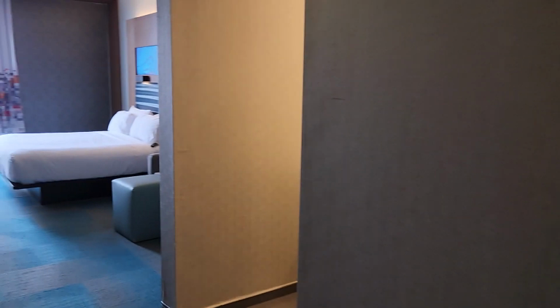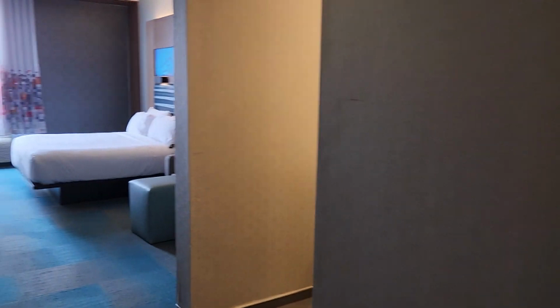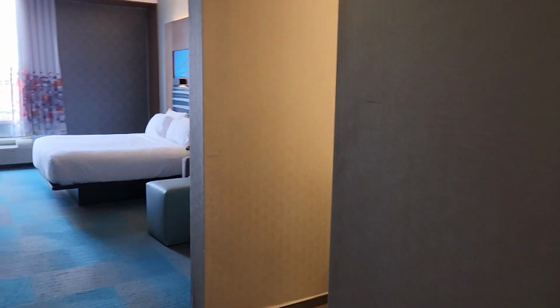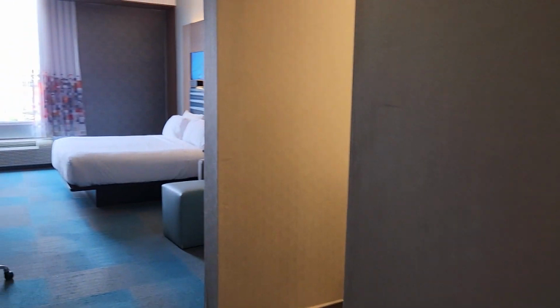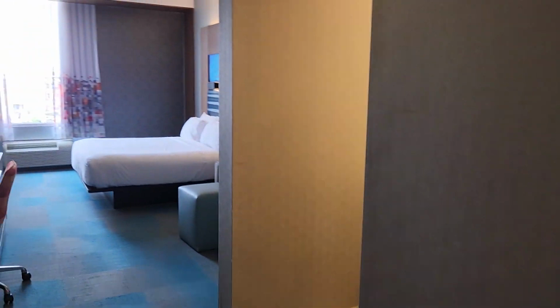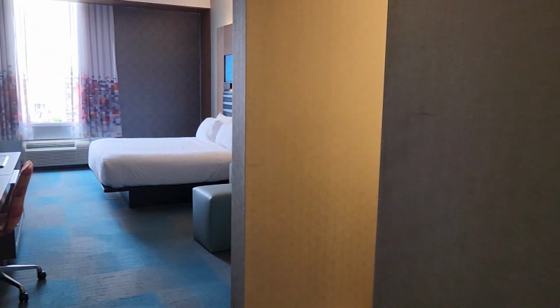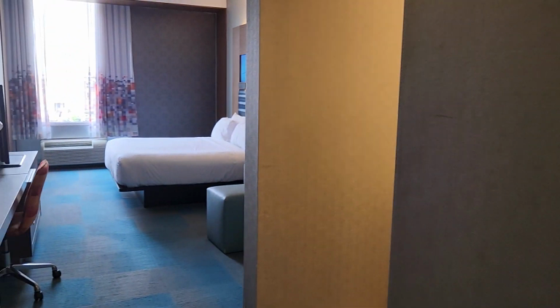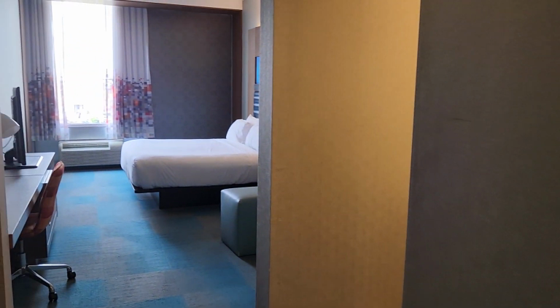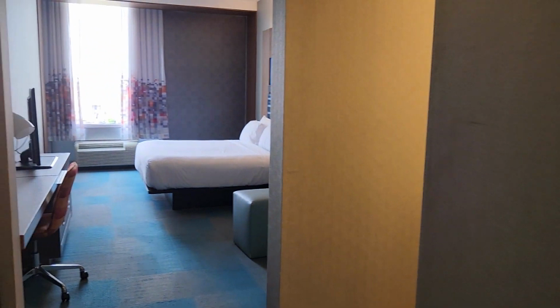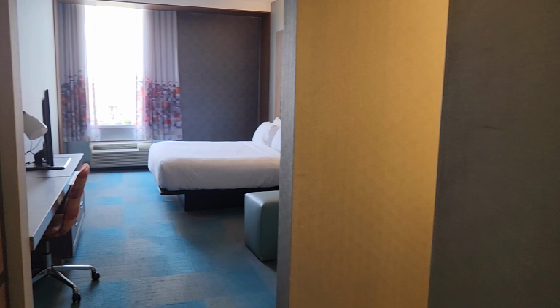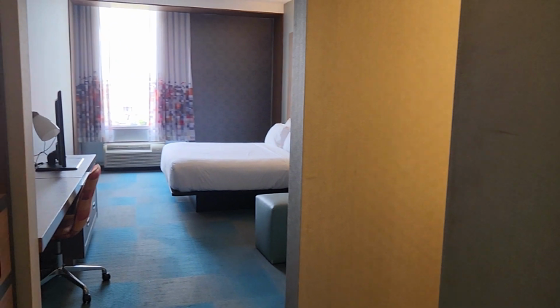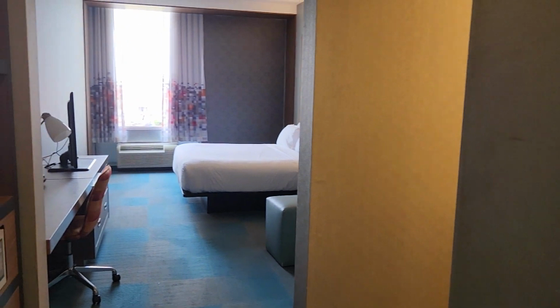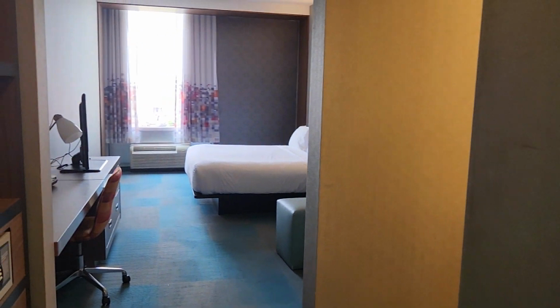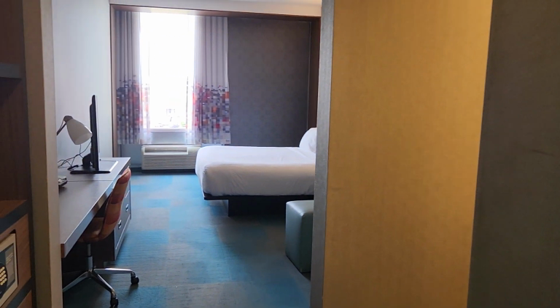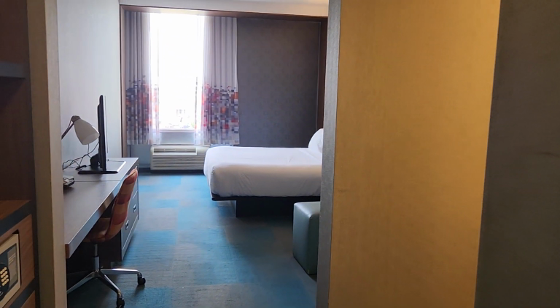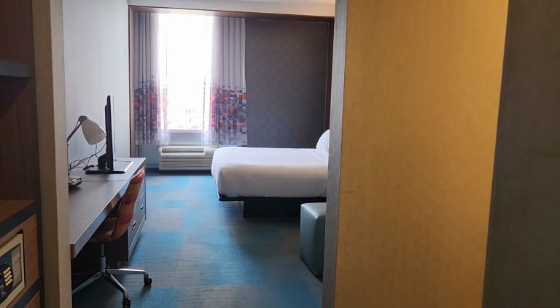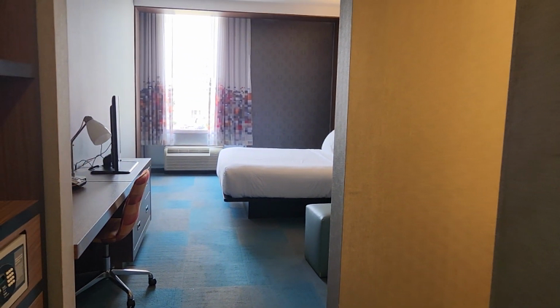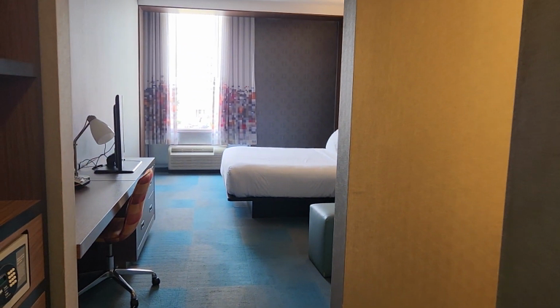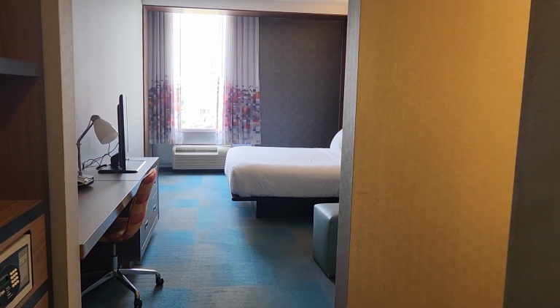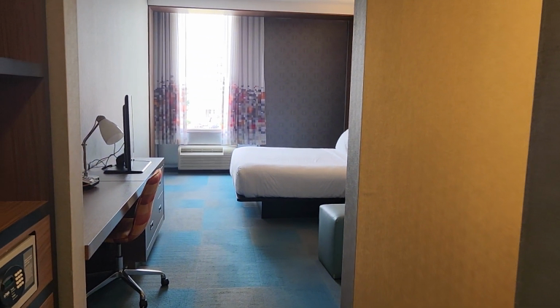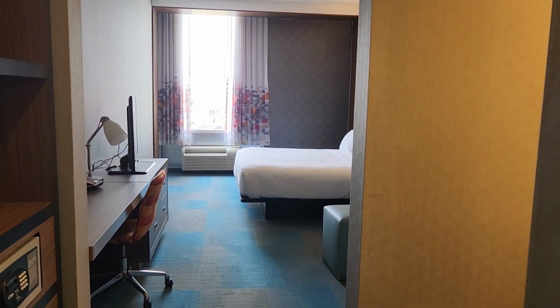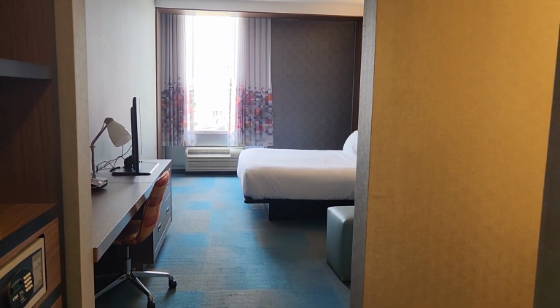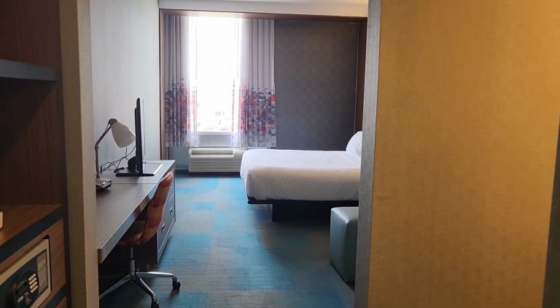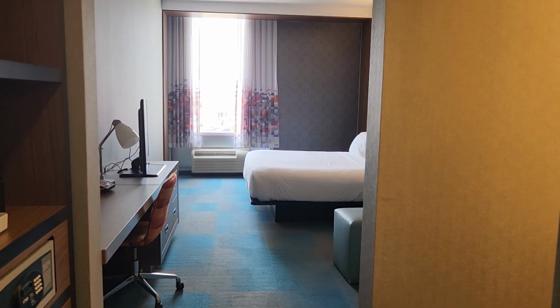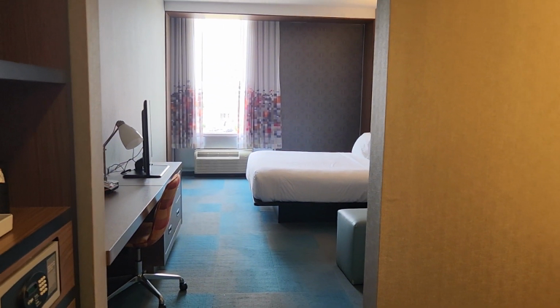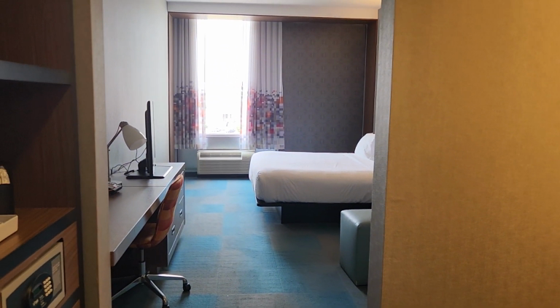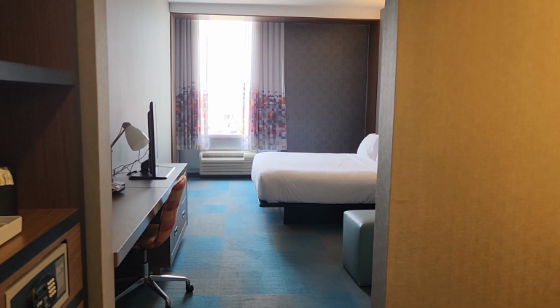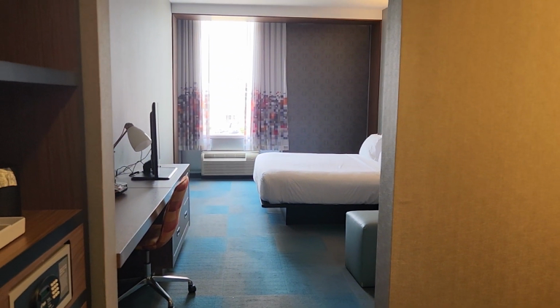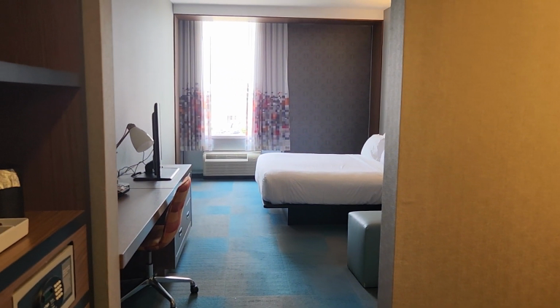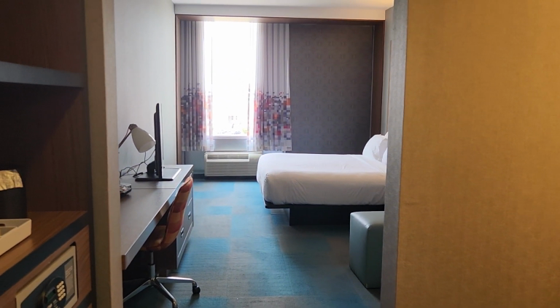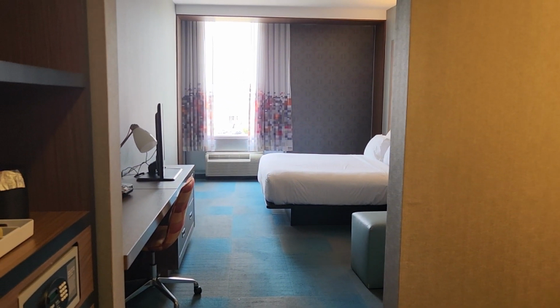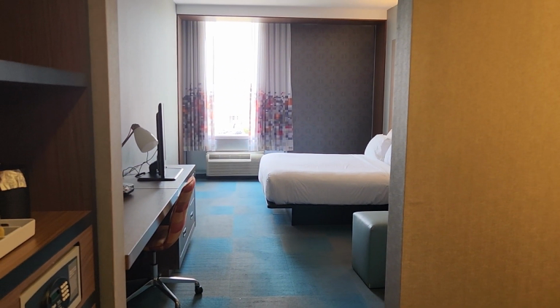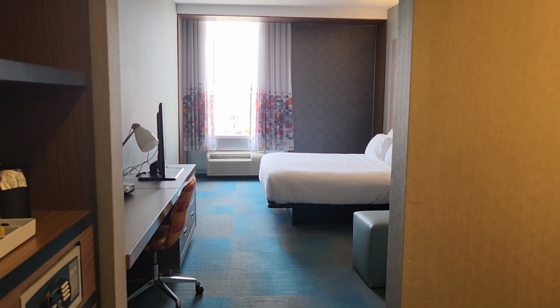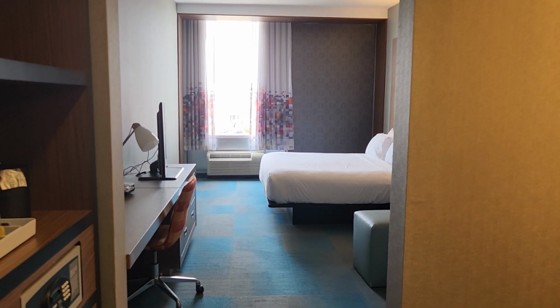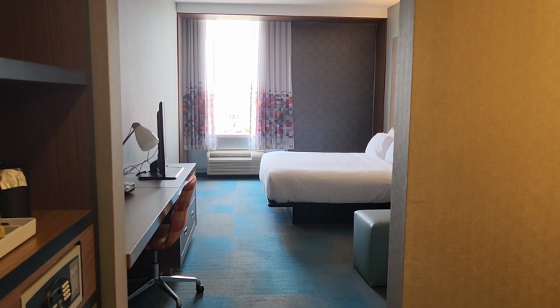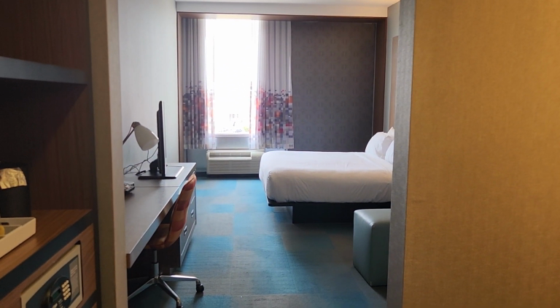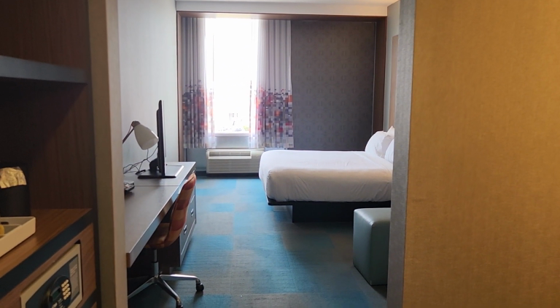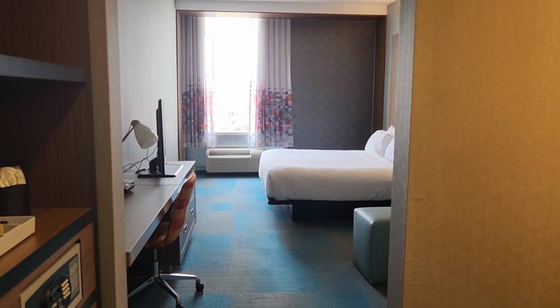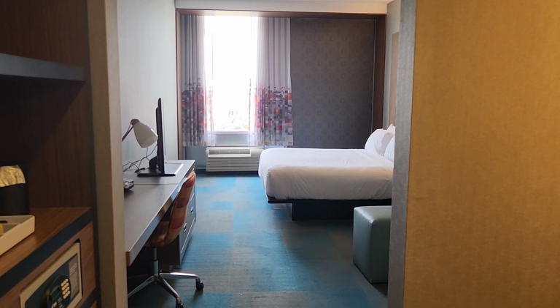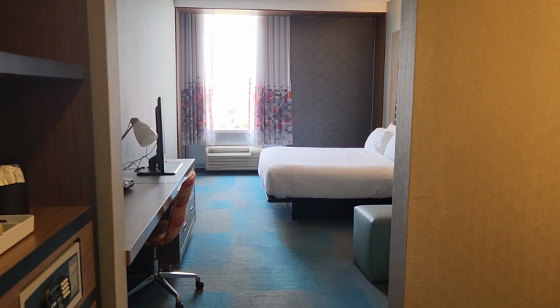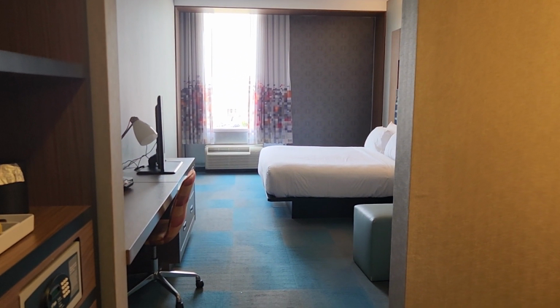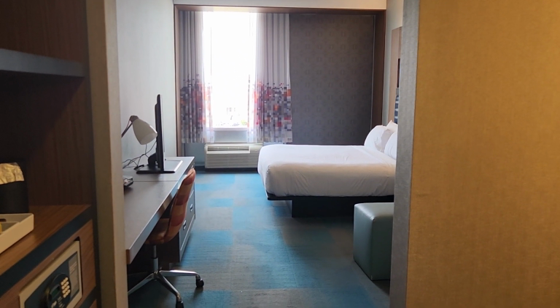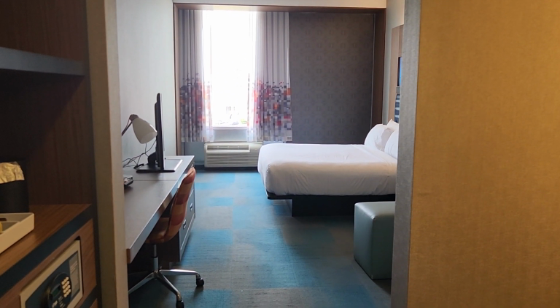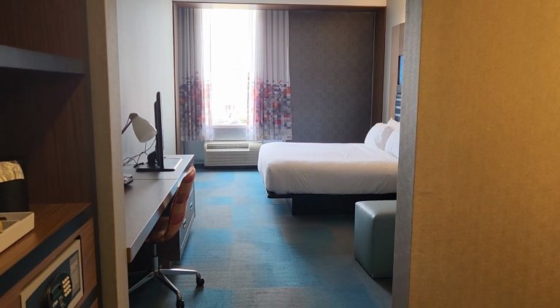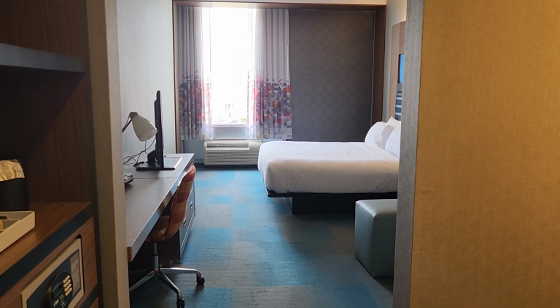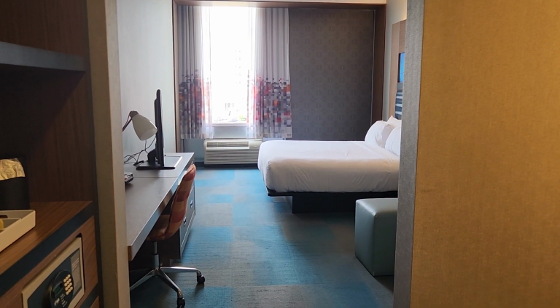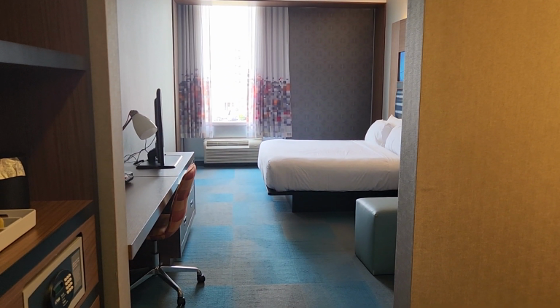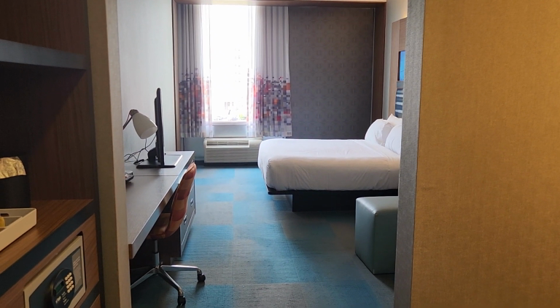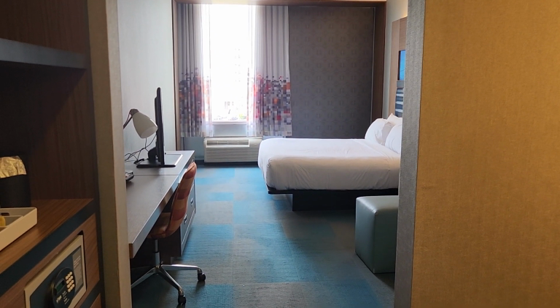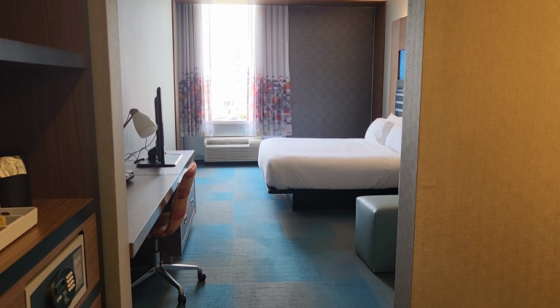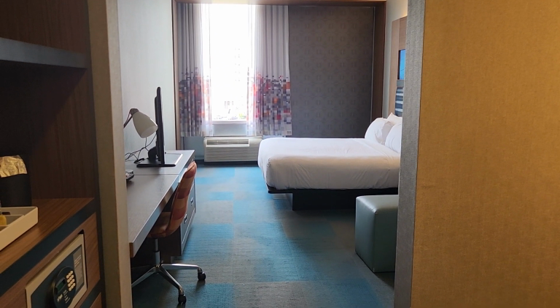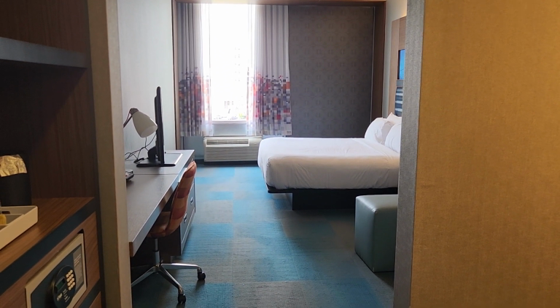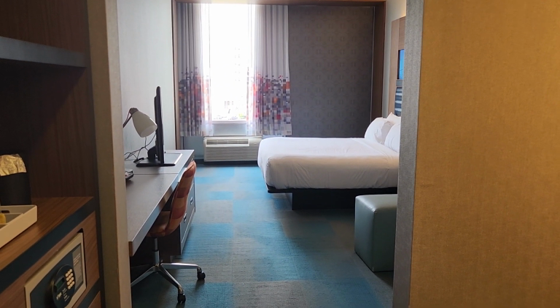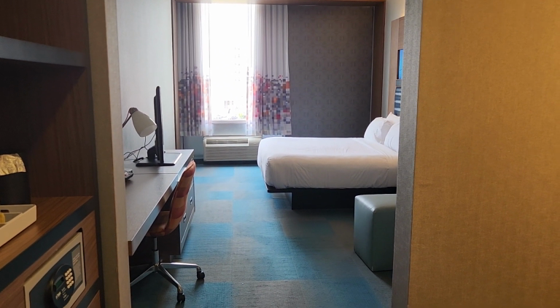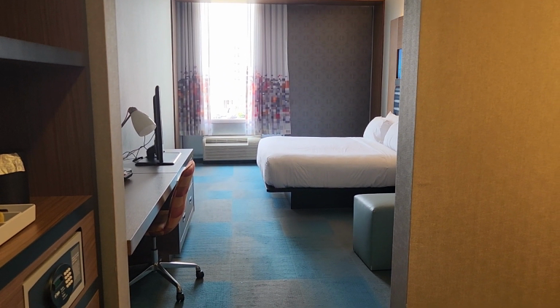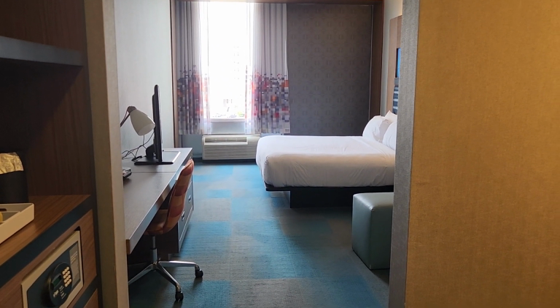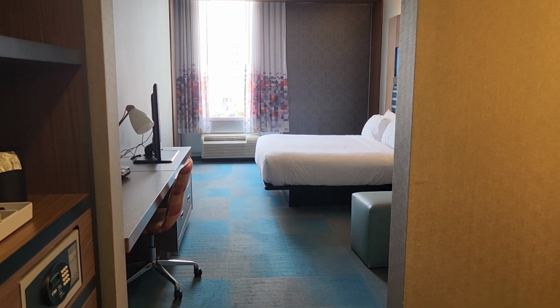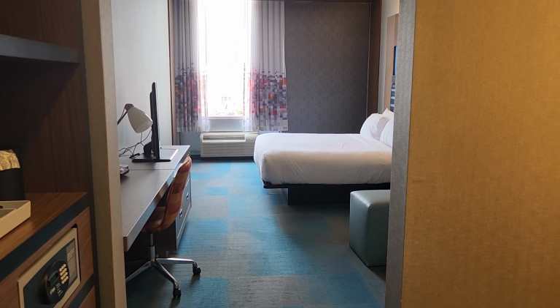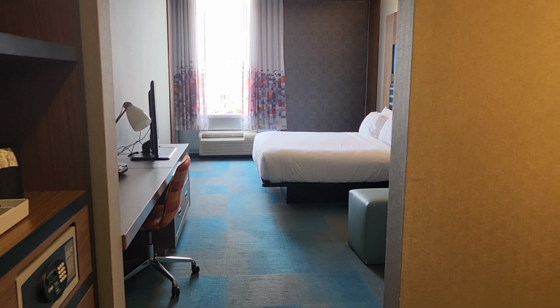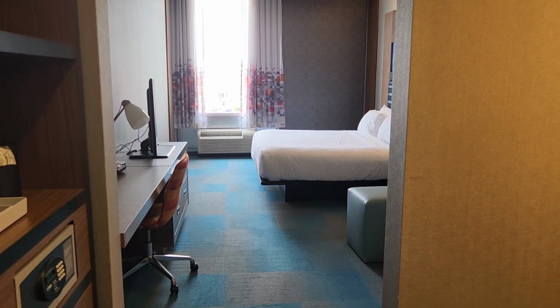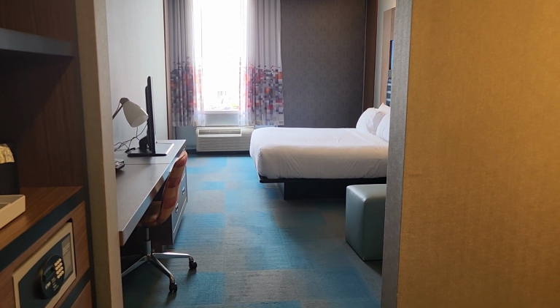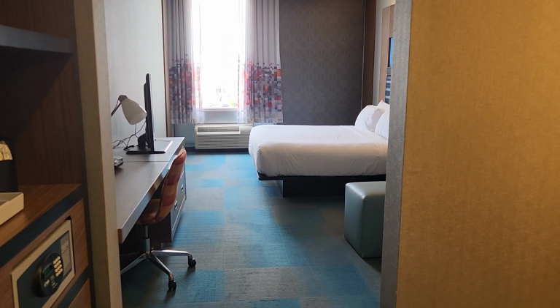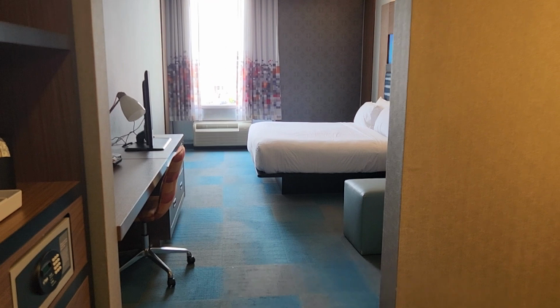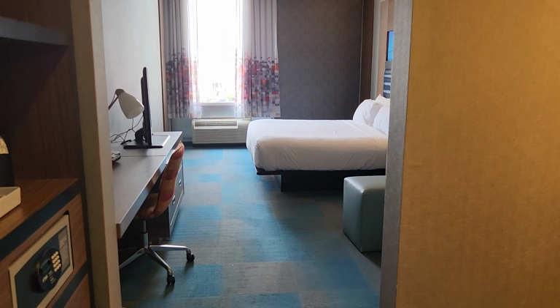This is a King's Ivy room at the Aloft Hotel in downtown Durham, North Carolina, United States.